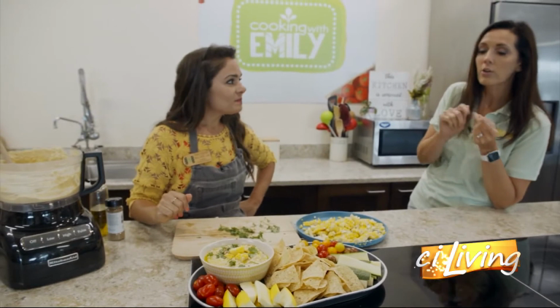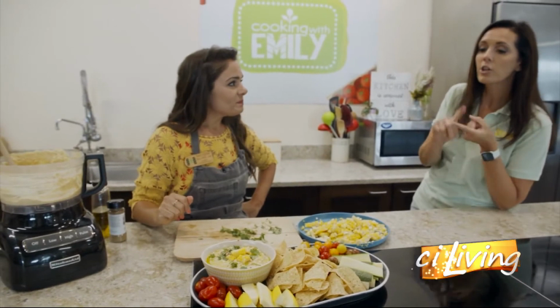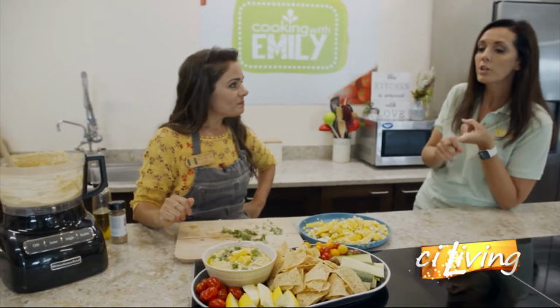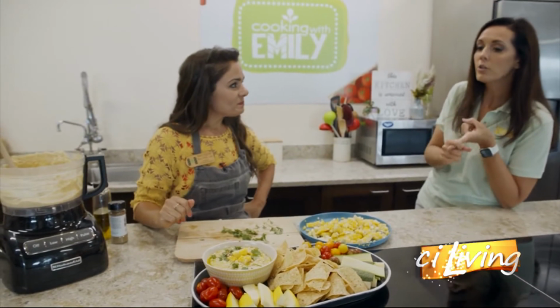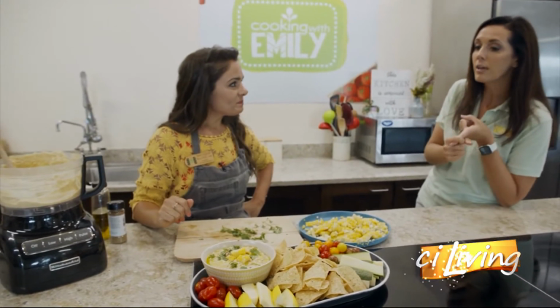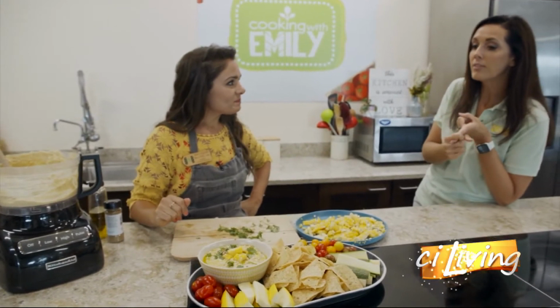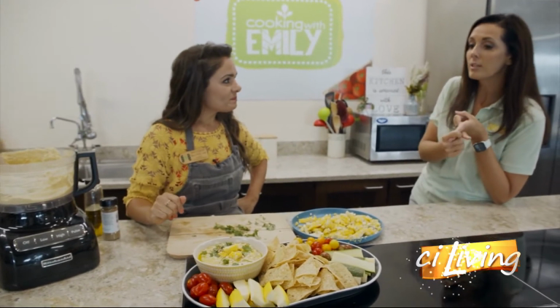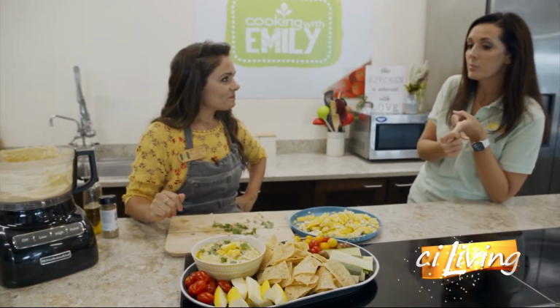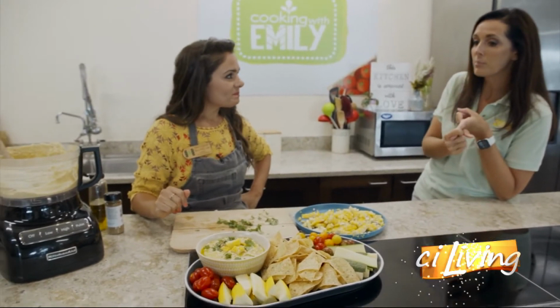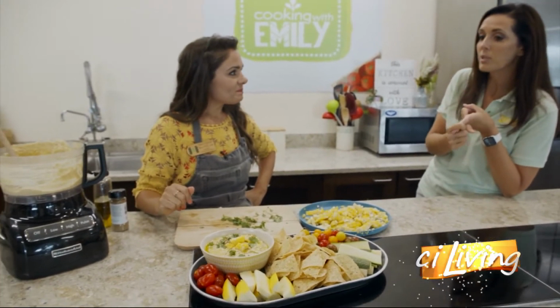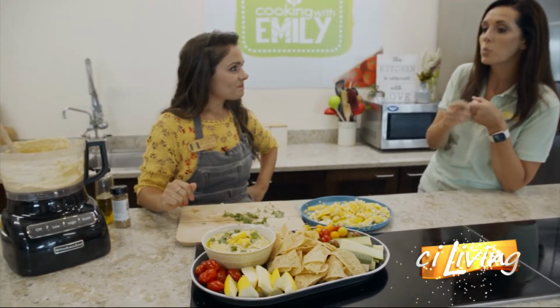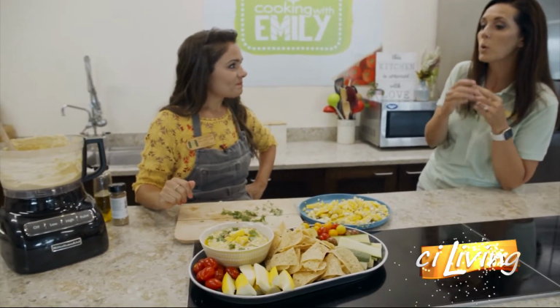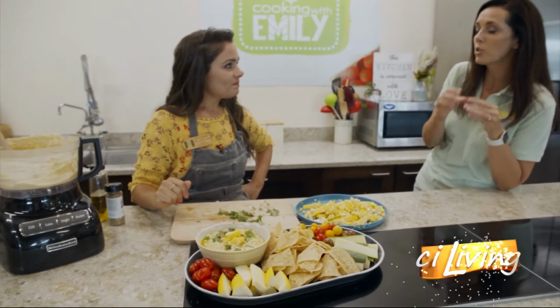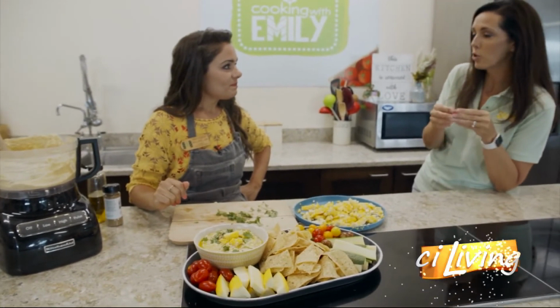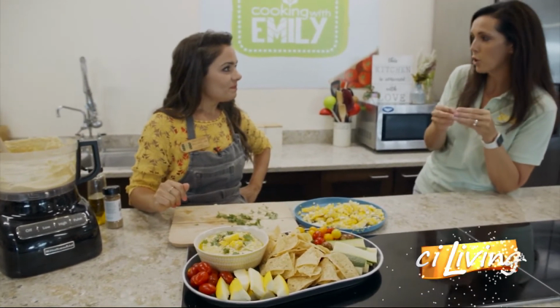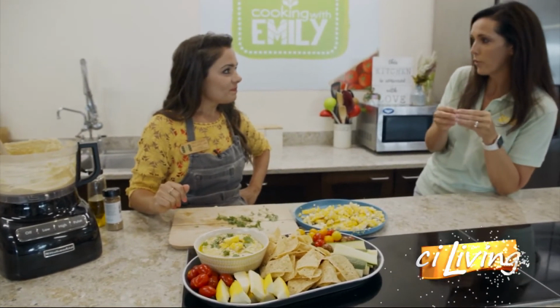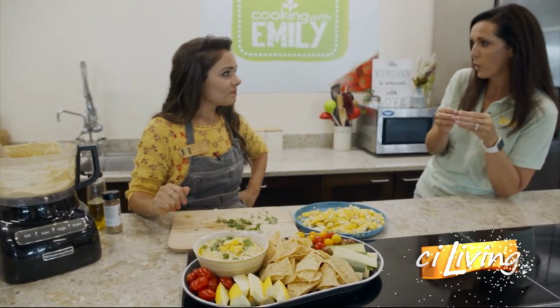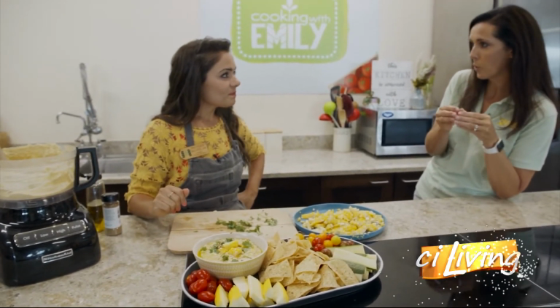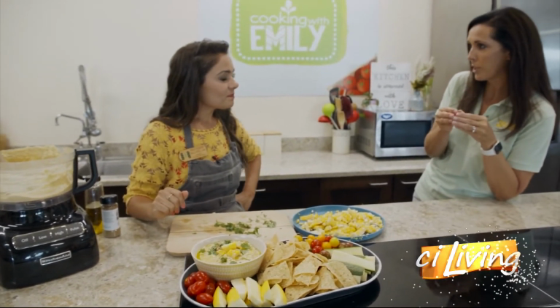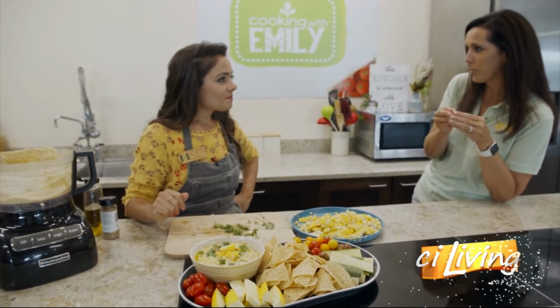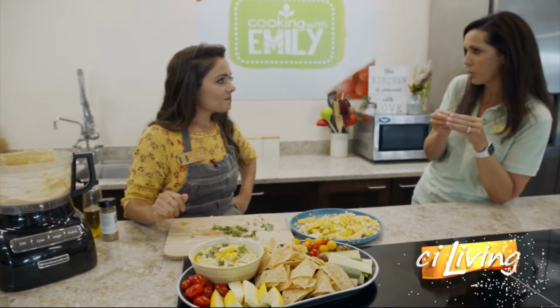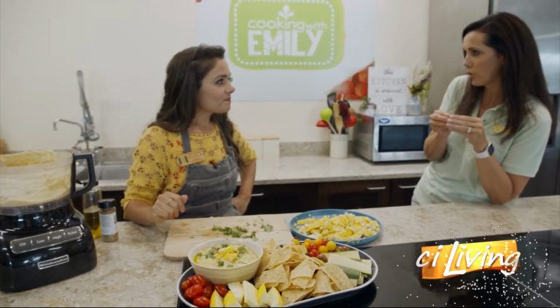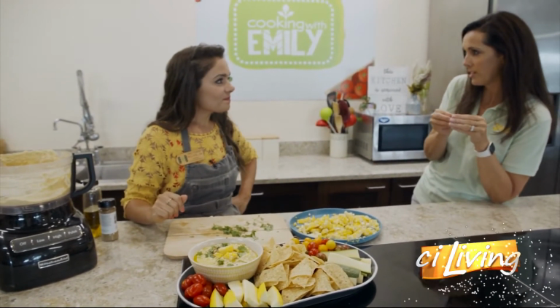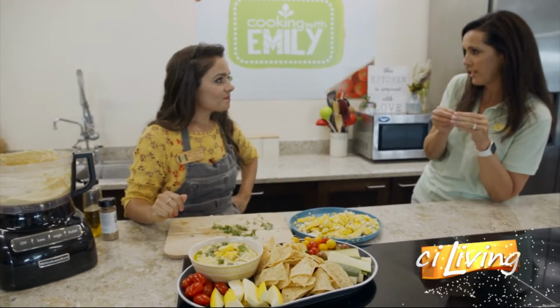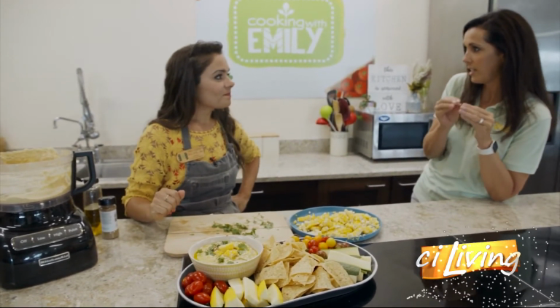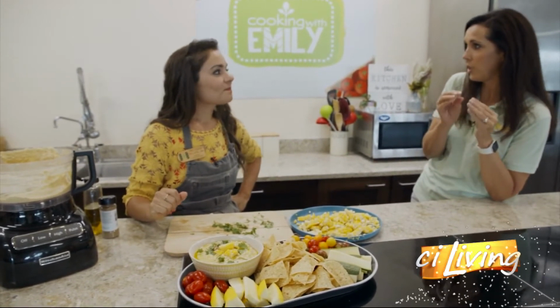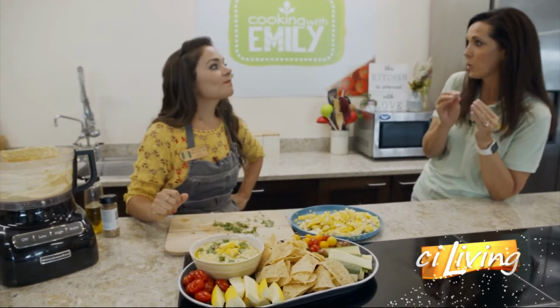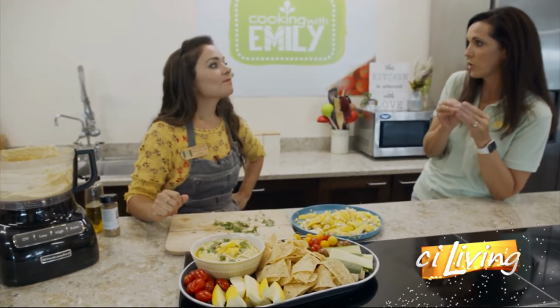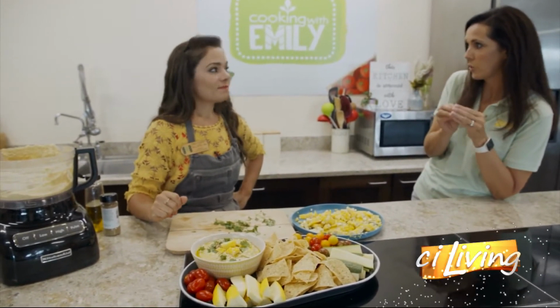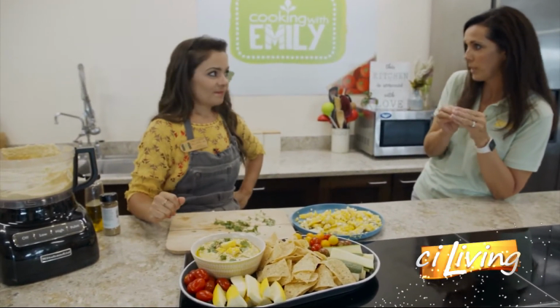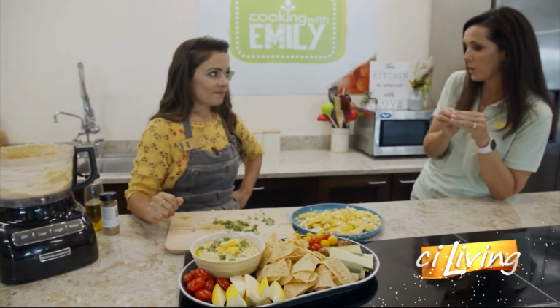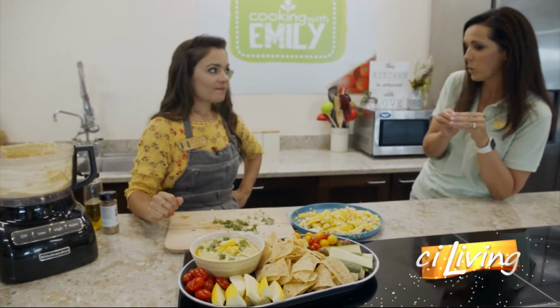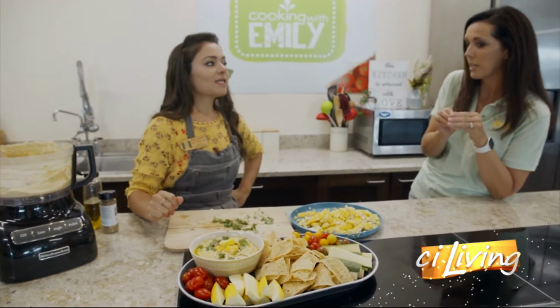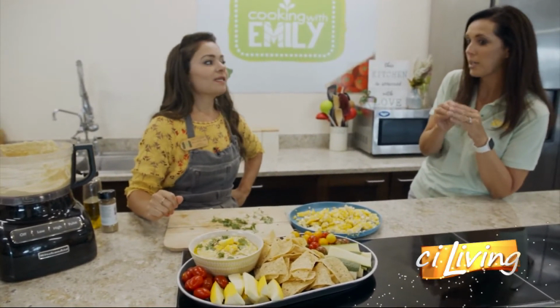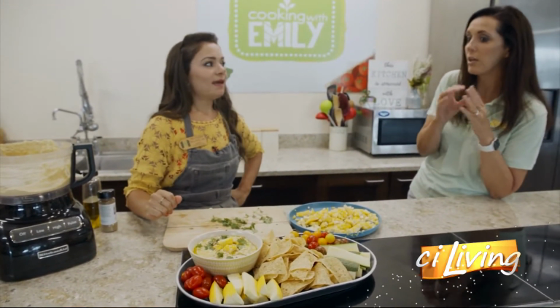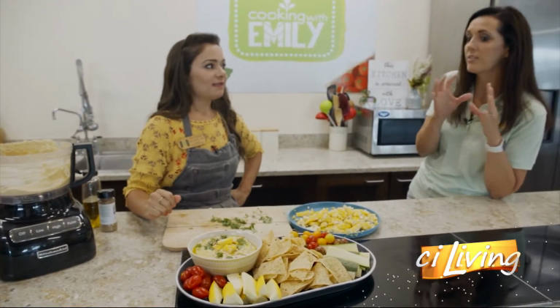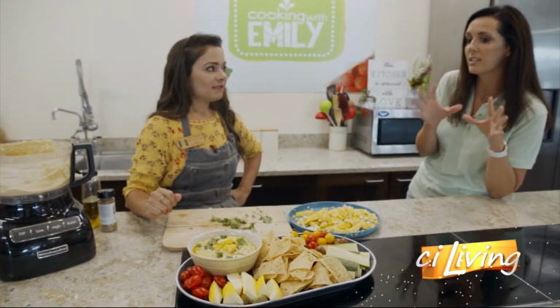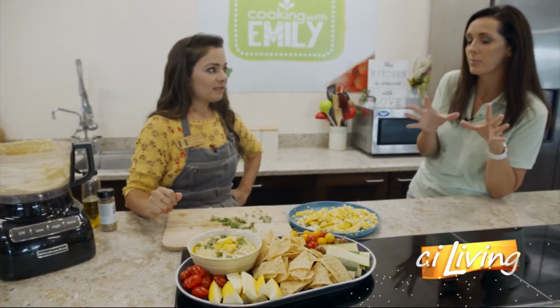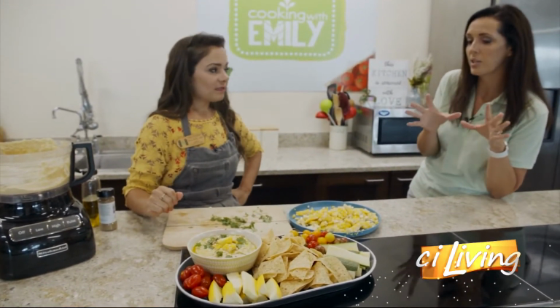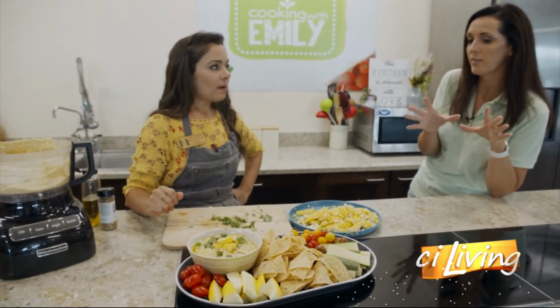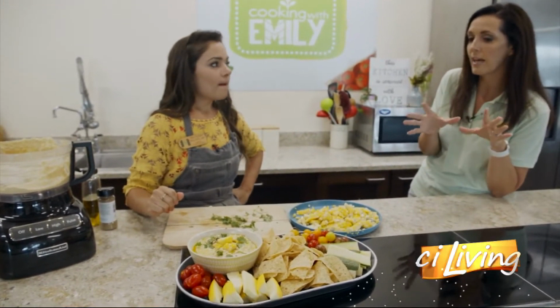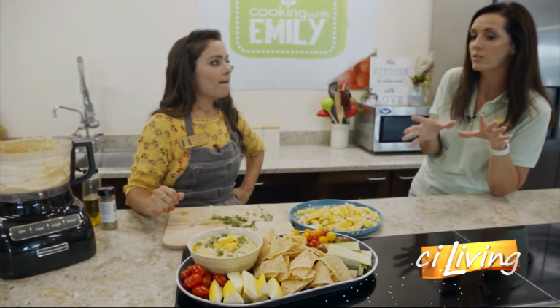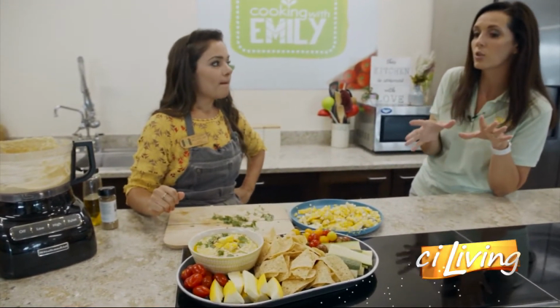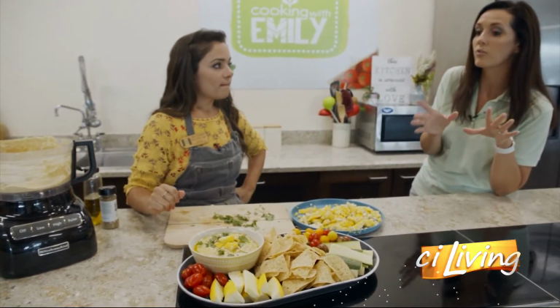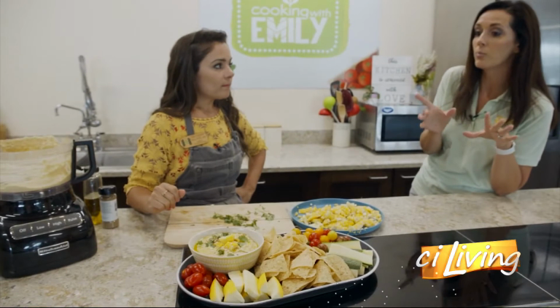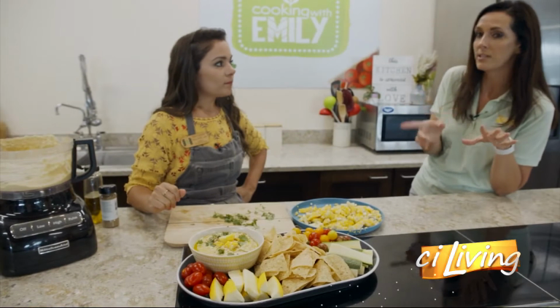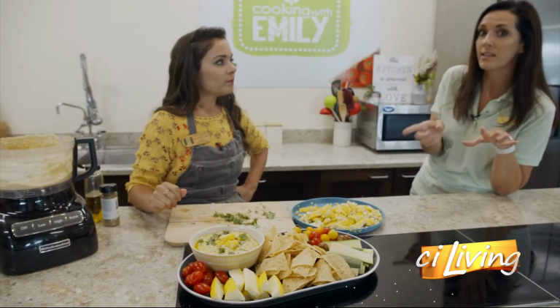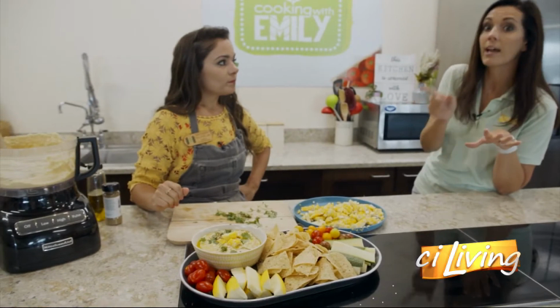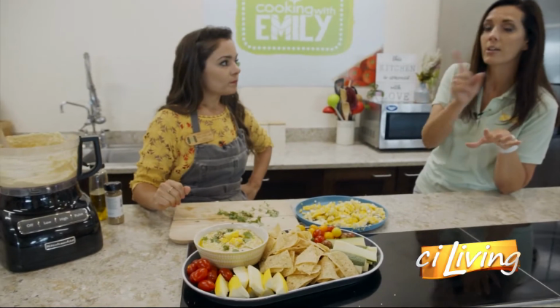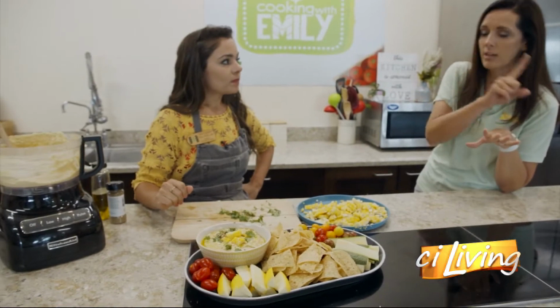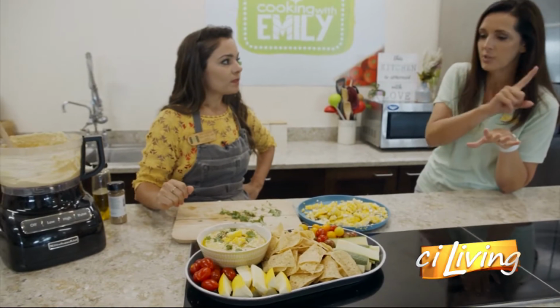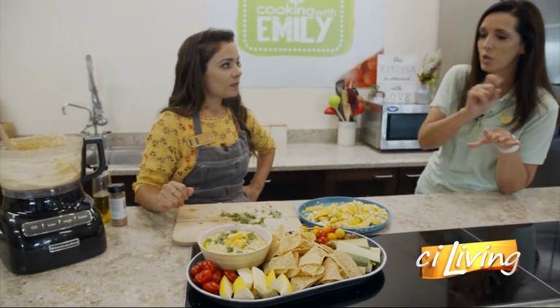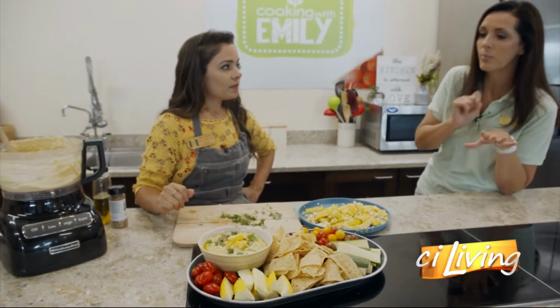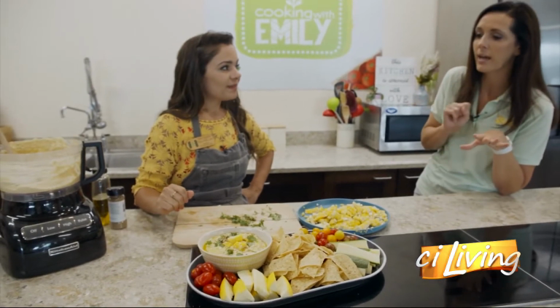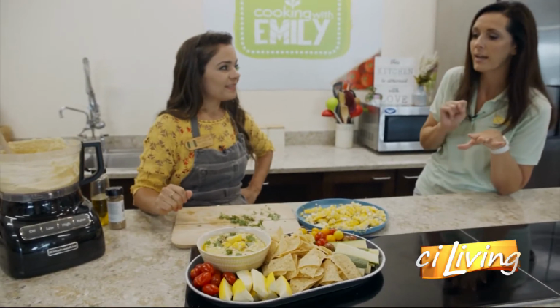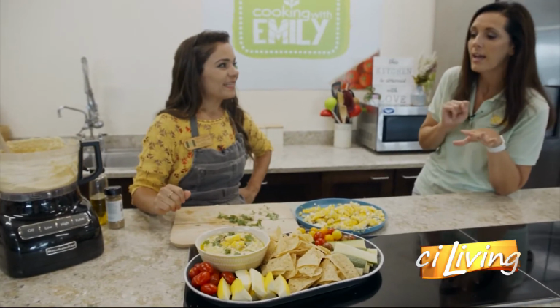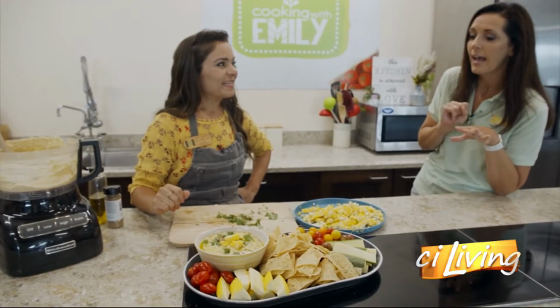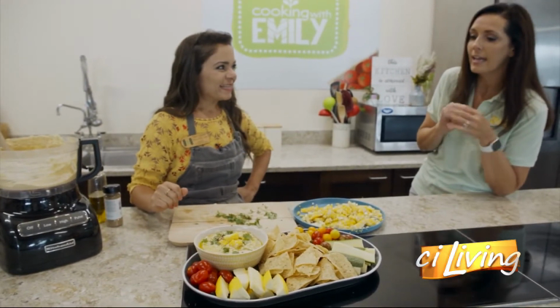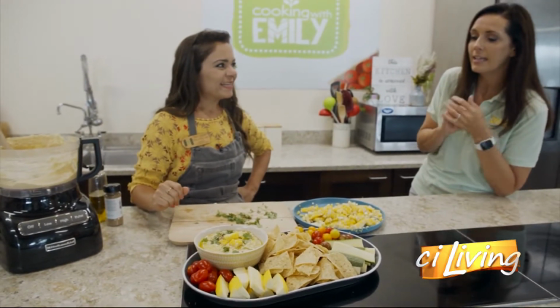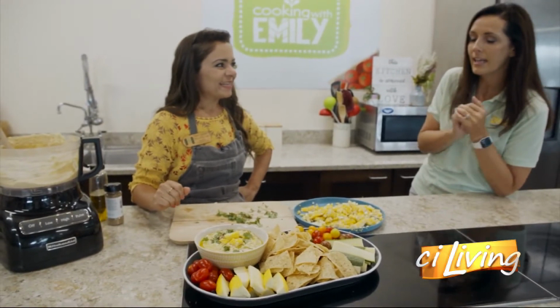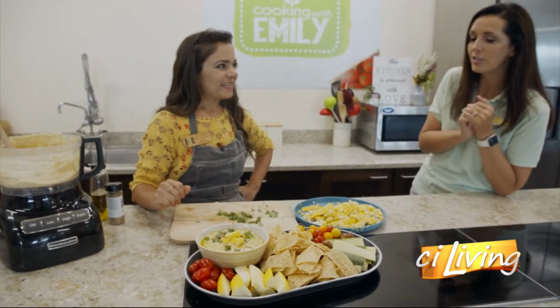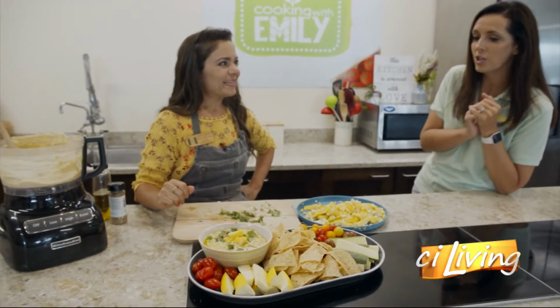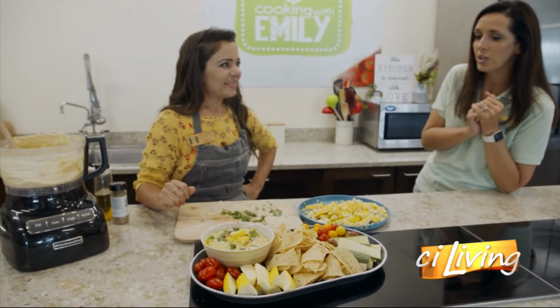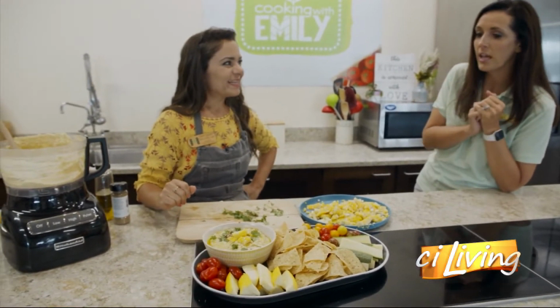Earlier we got some tips on what to look for when you're purchasing sweet corn. So if you missed that, you'll have to go back and catch it online.